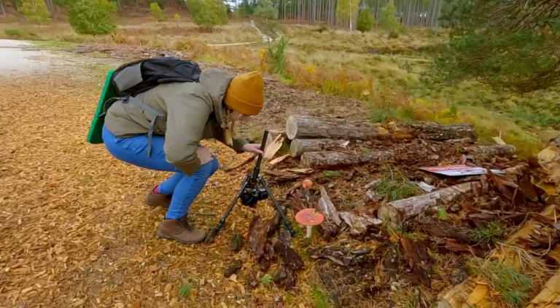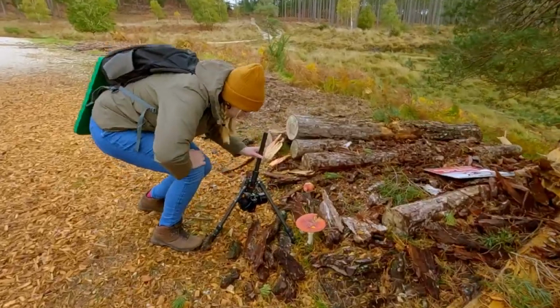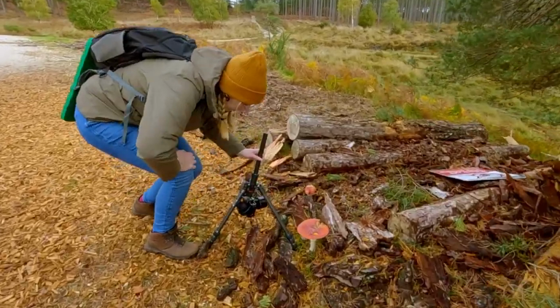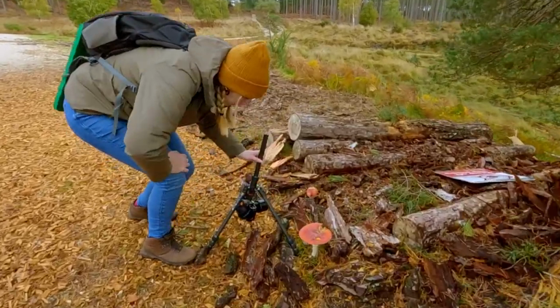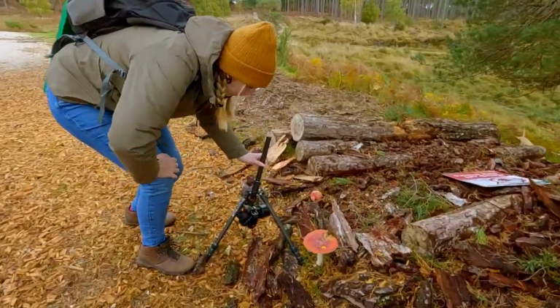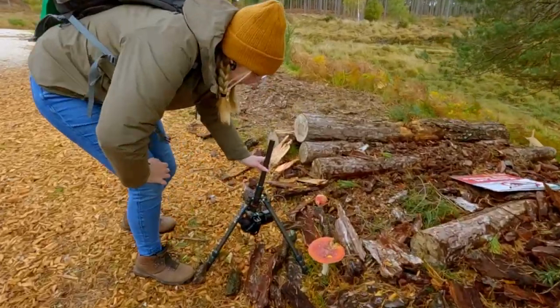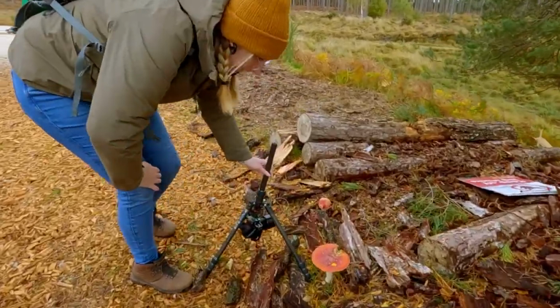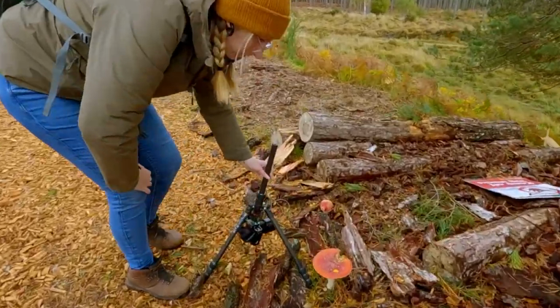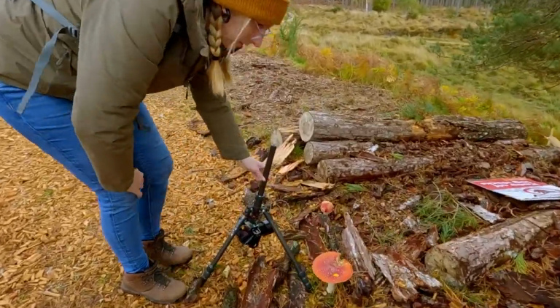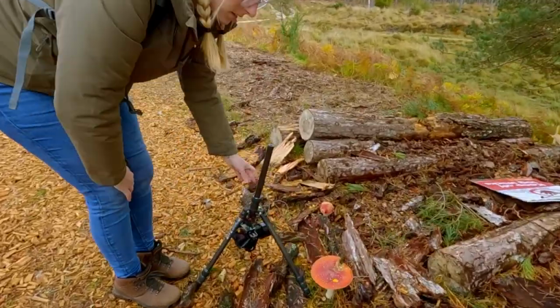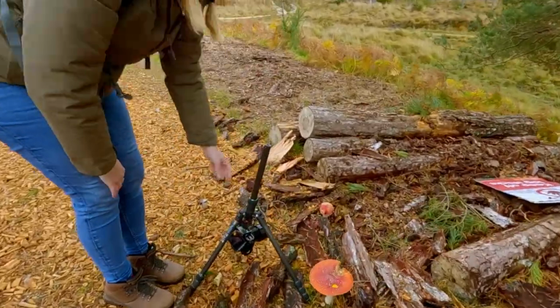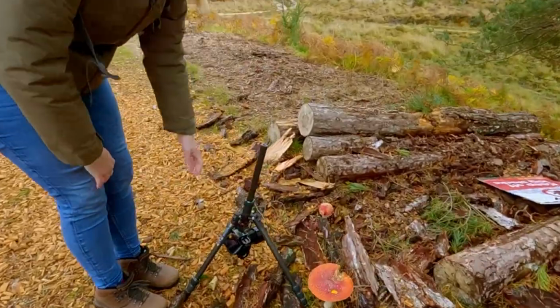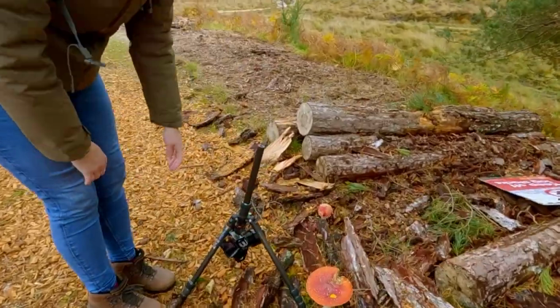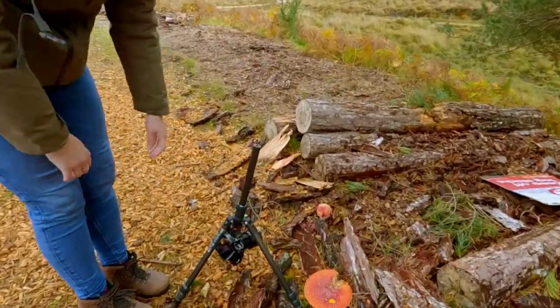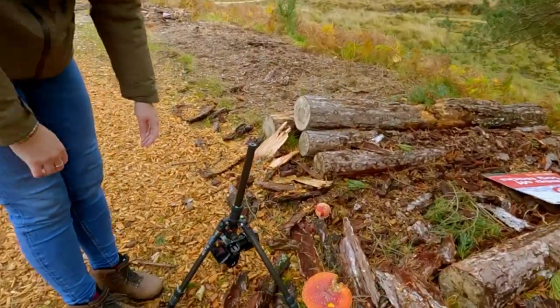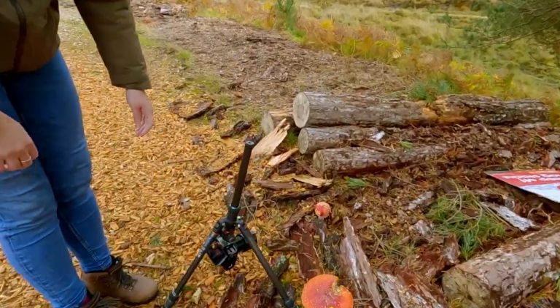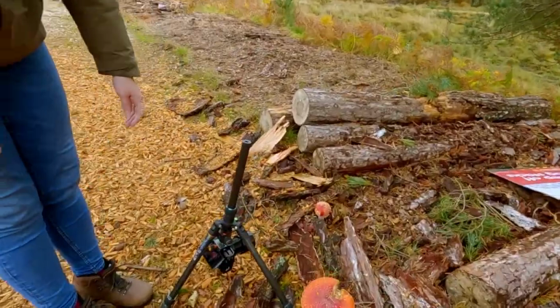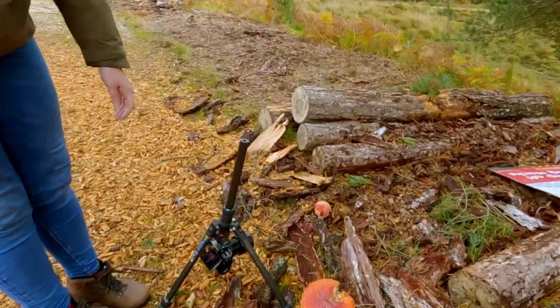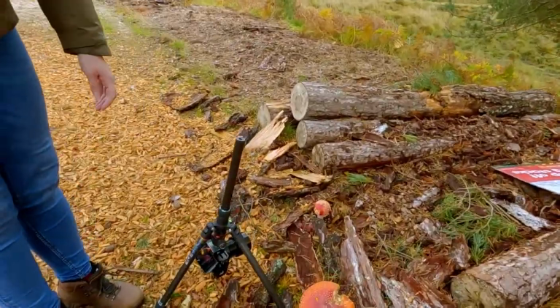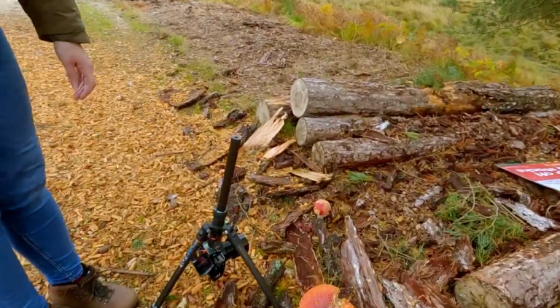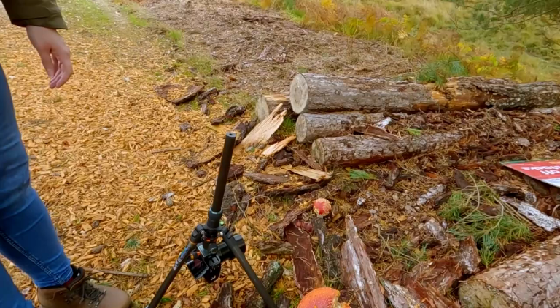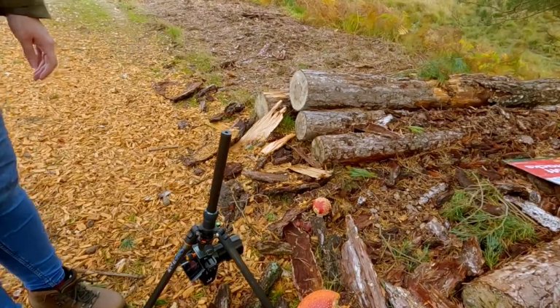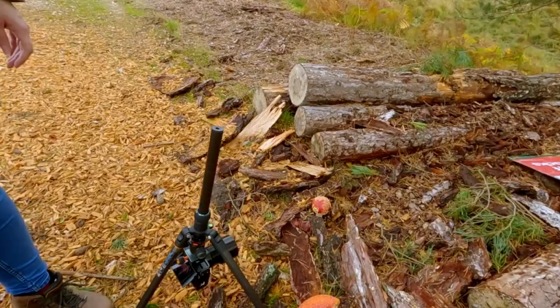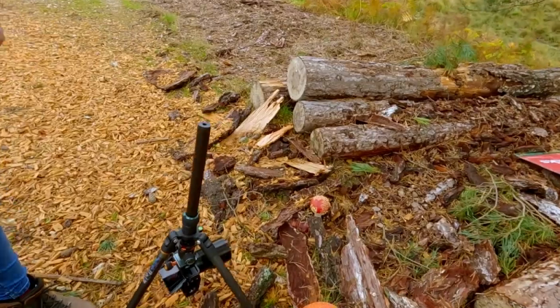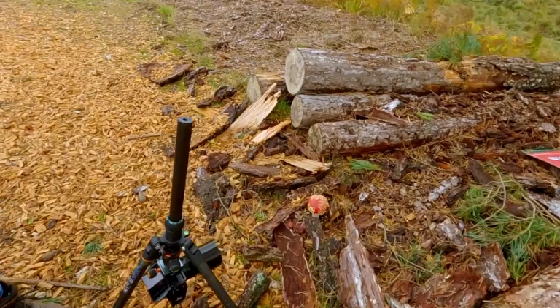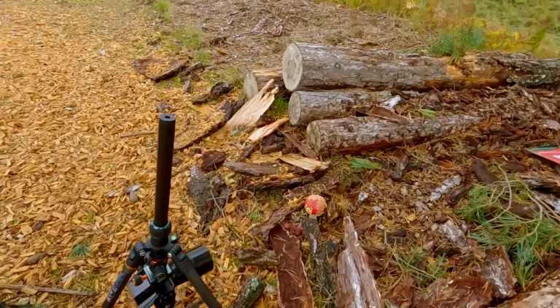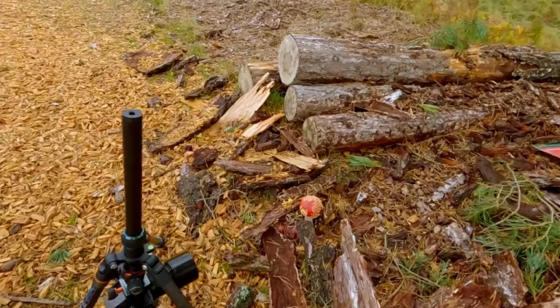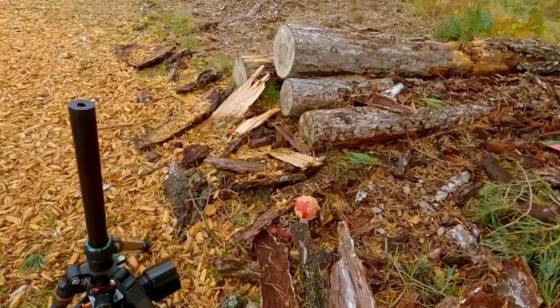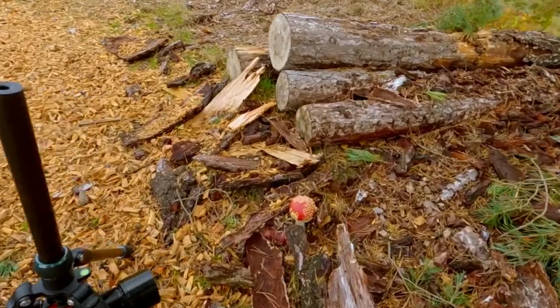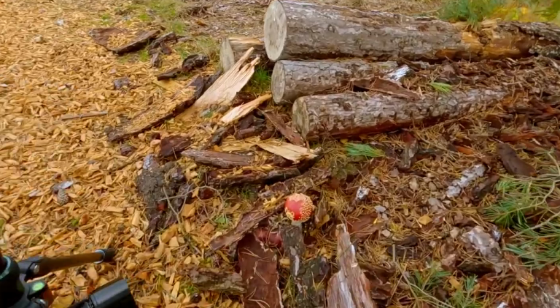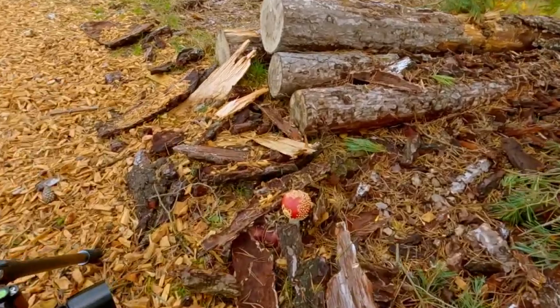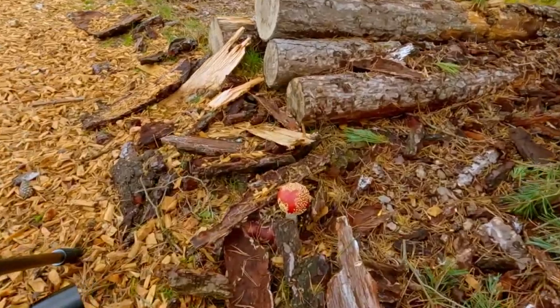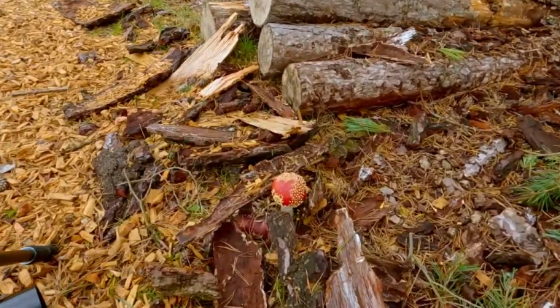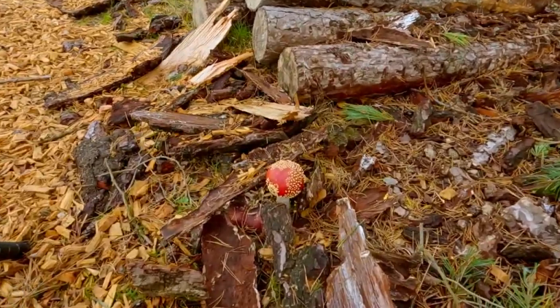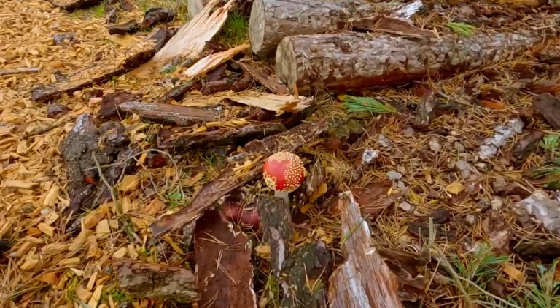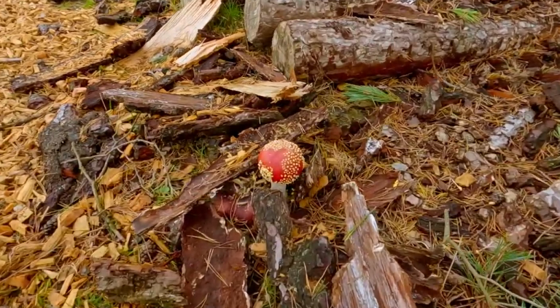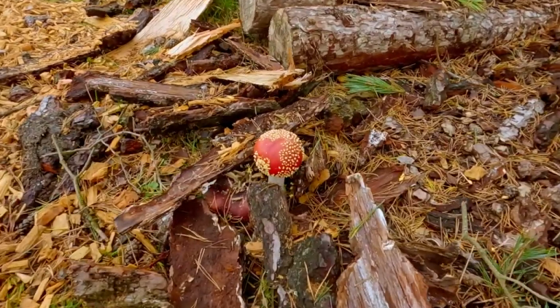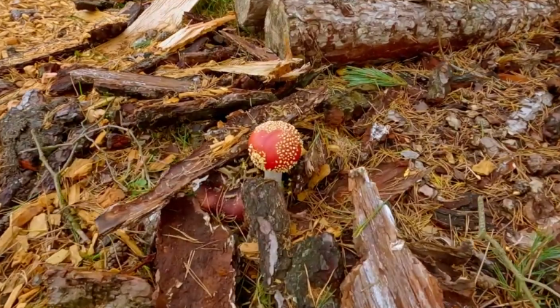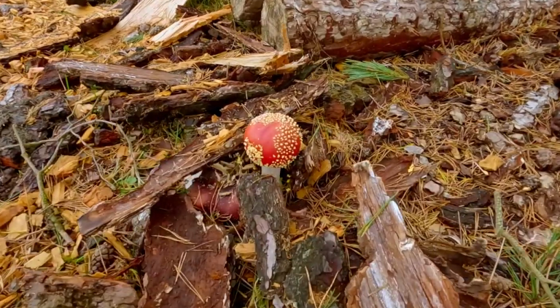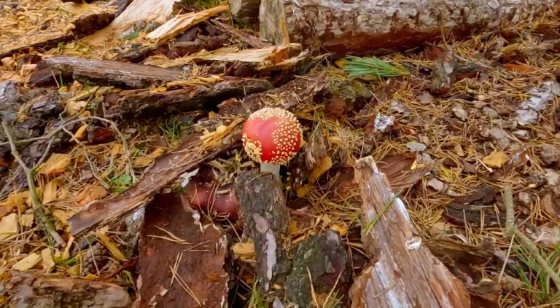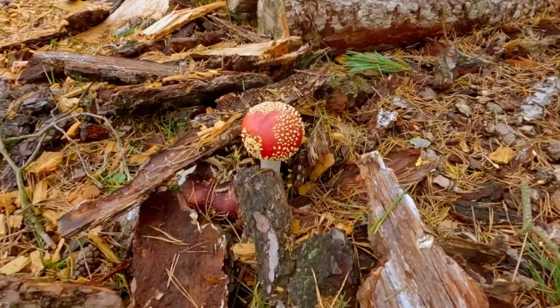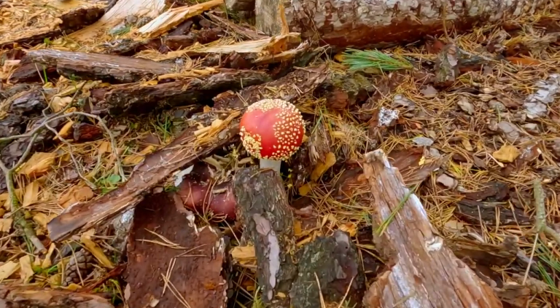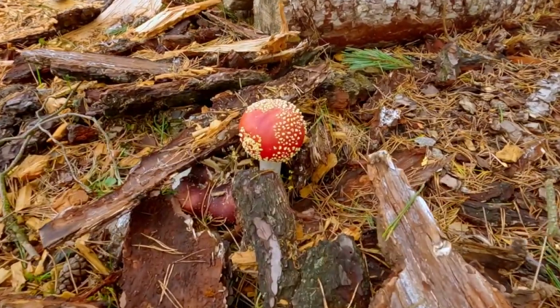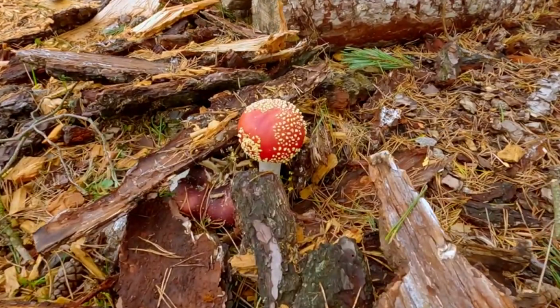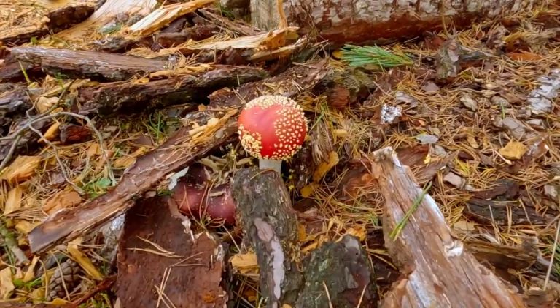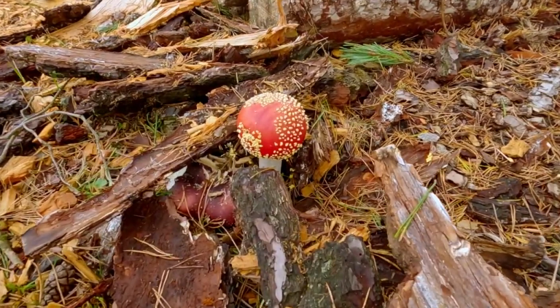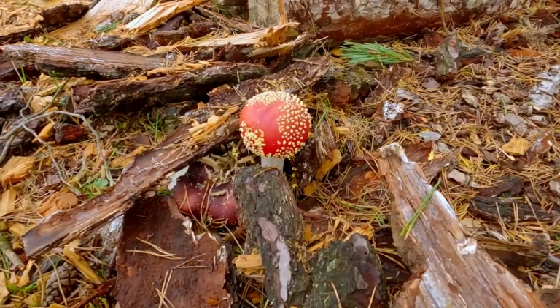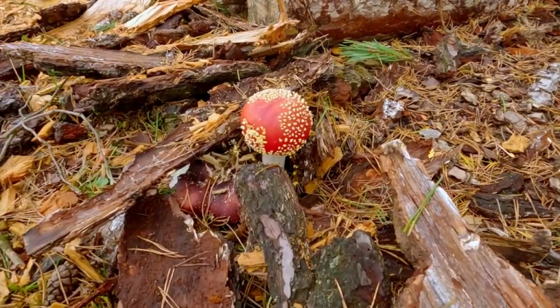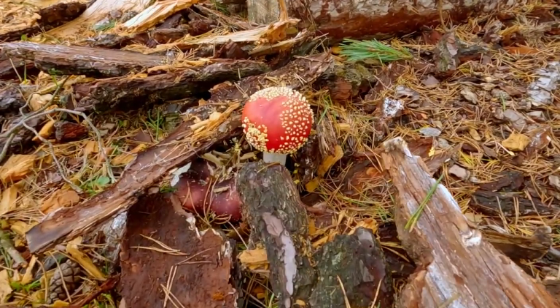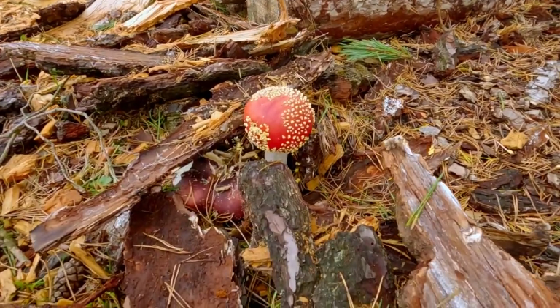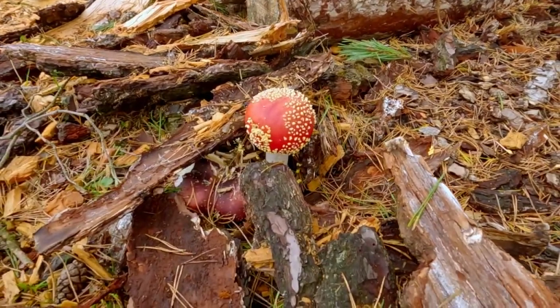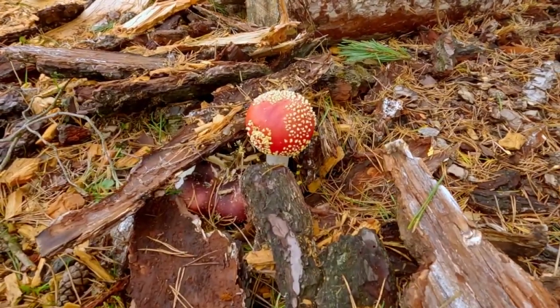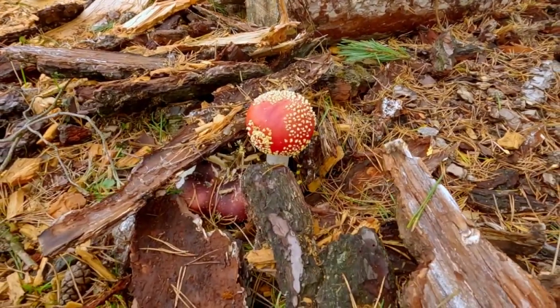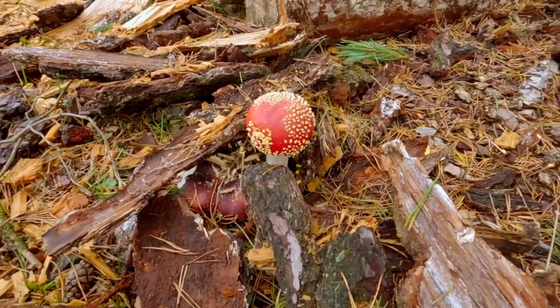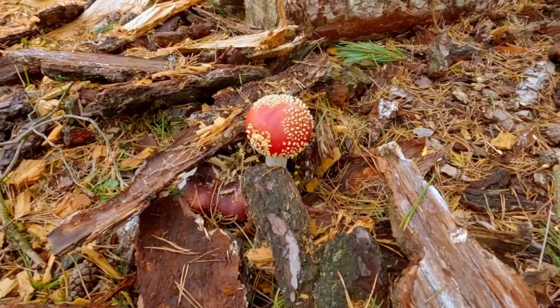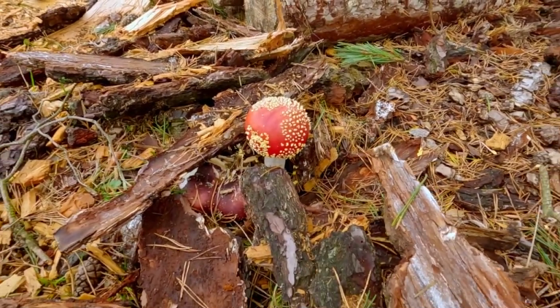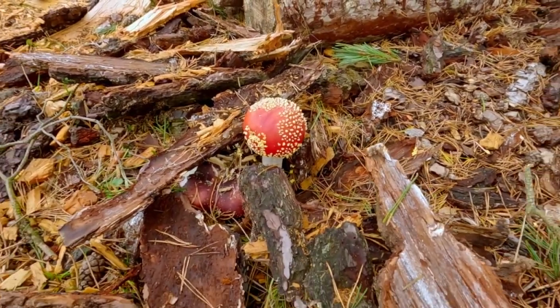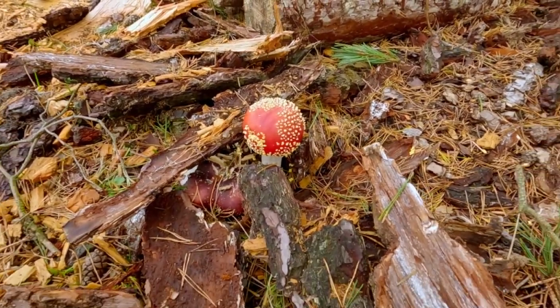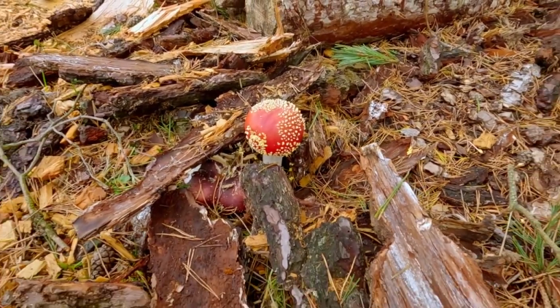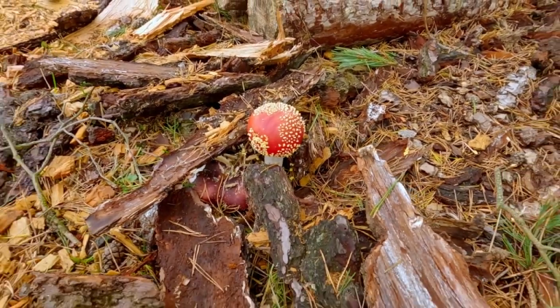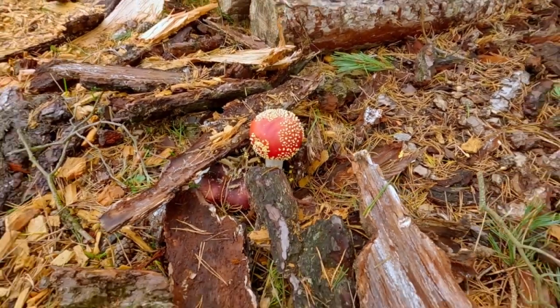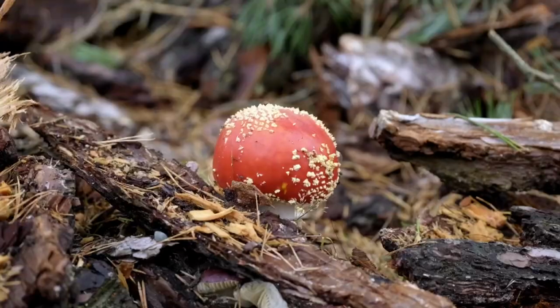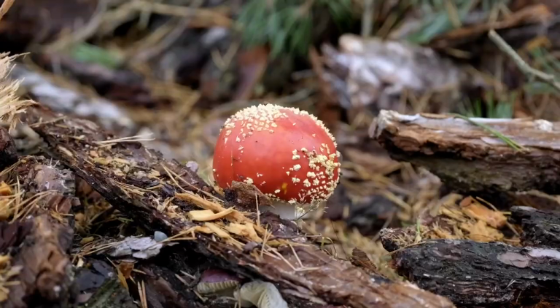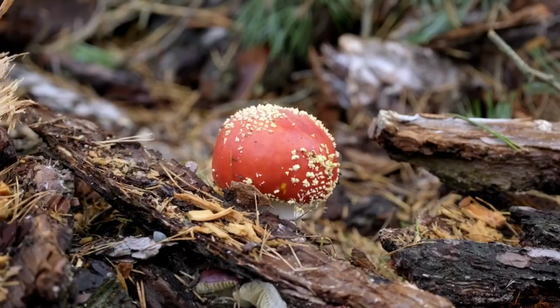Look at that one — I've never seen one as round as that before. Nice.